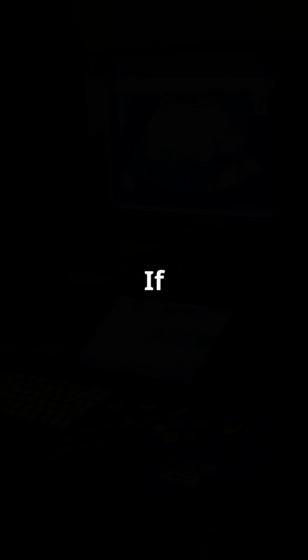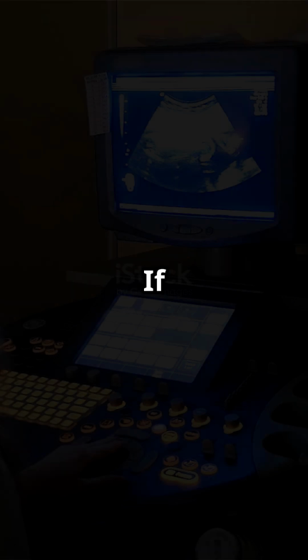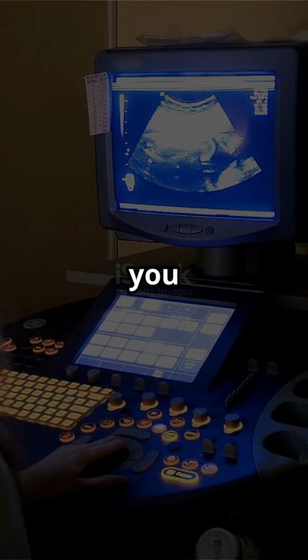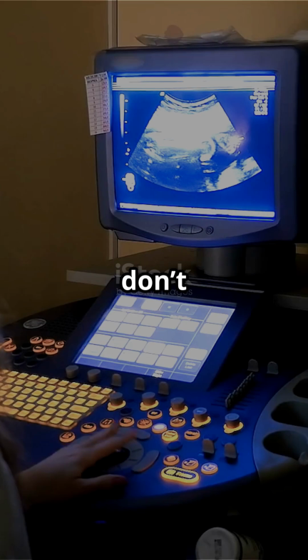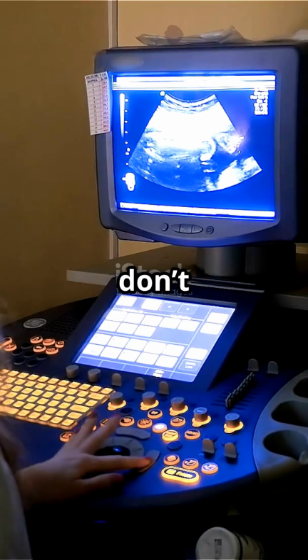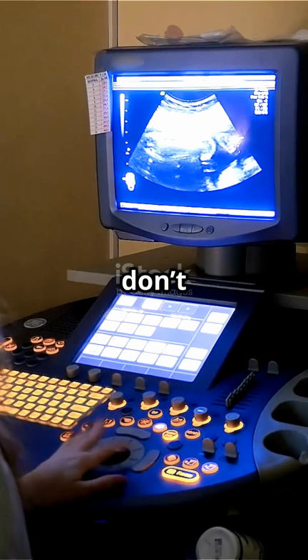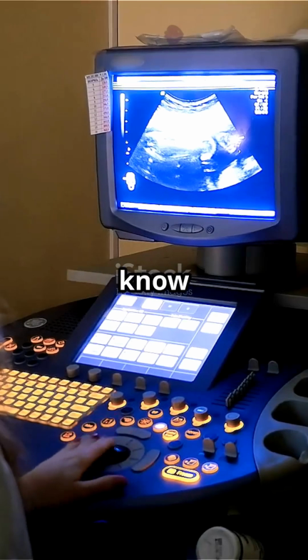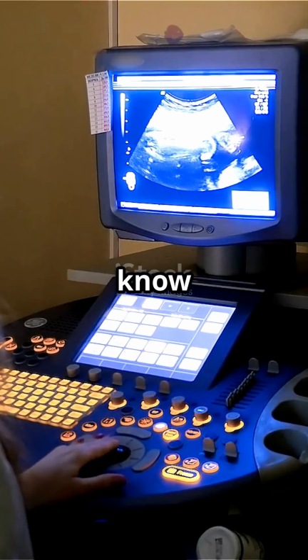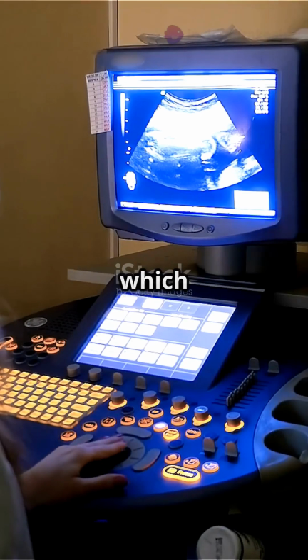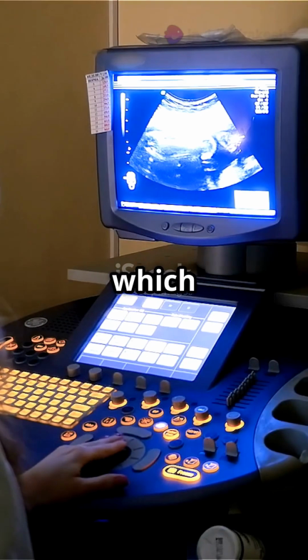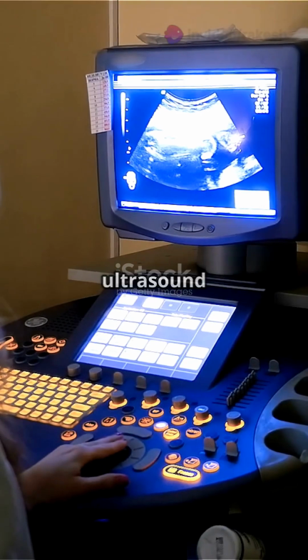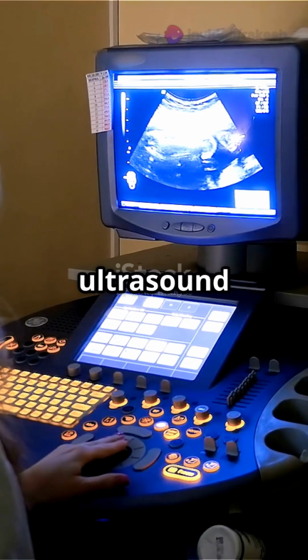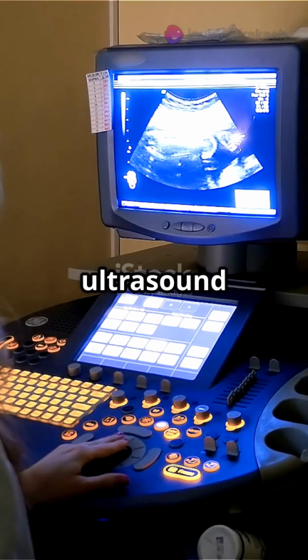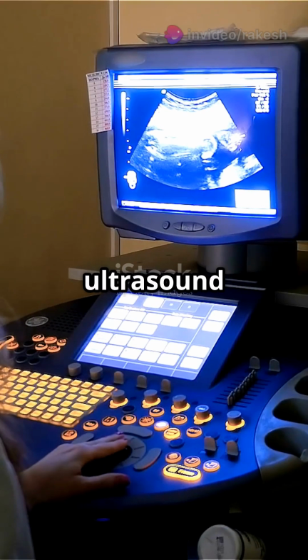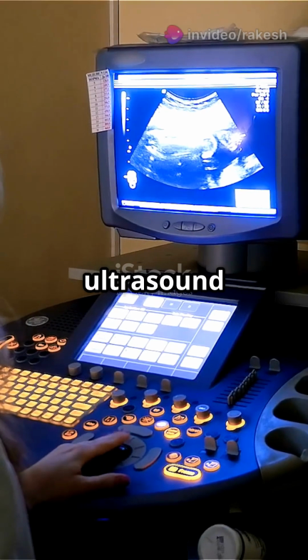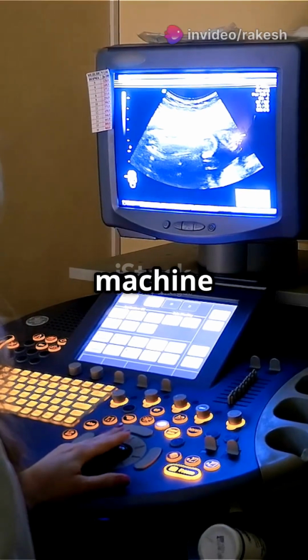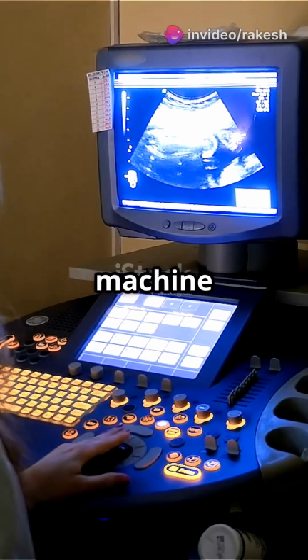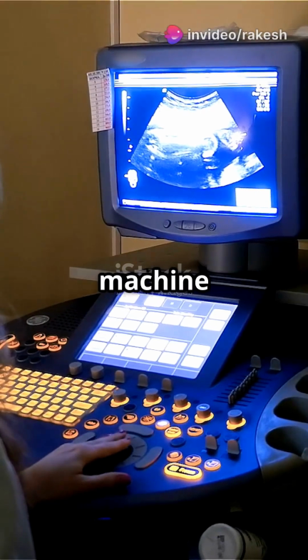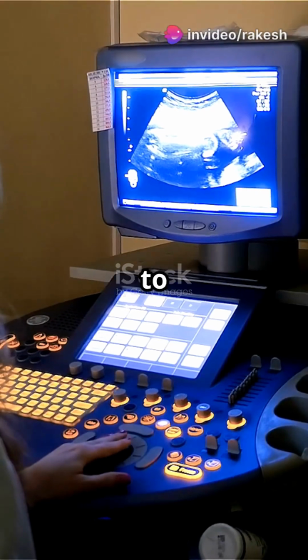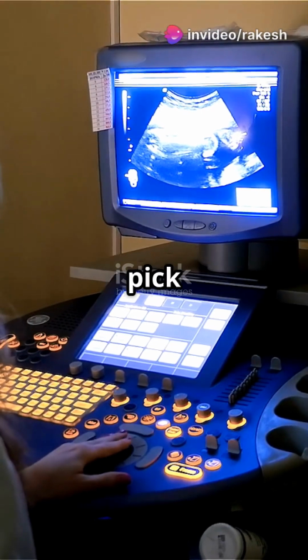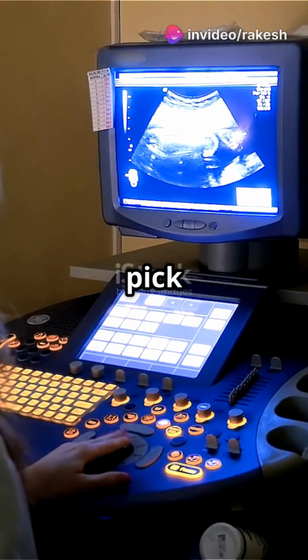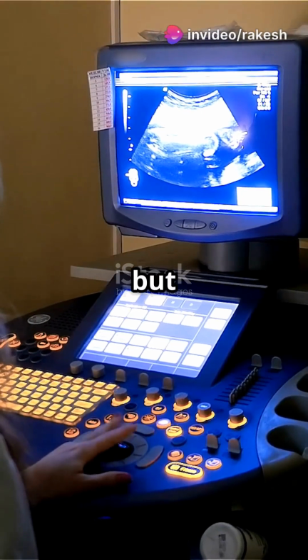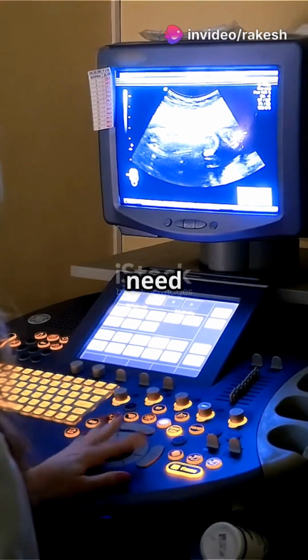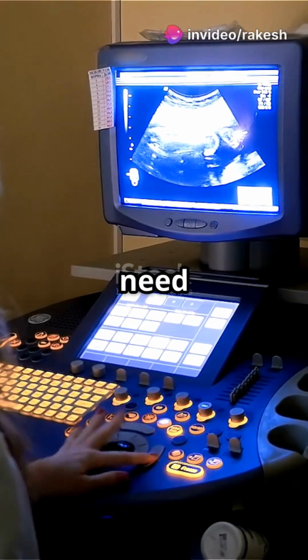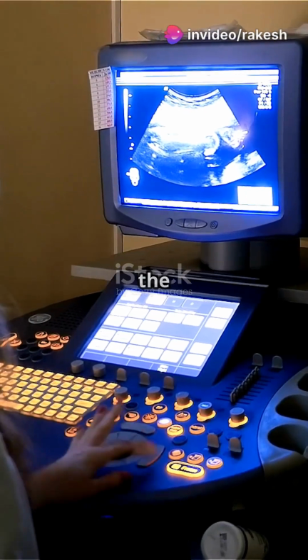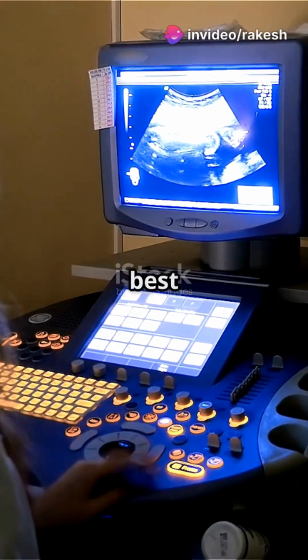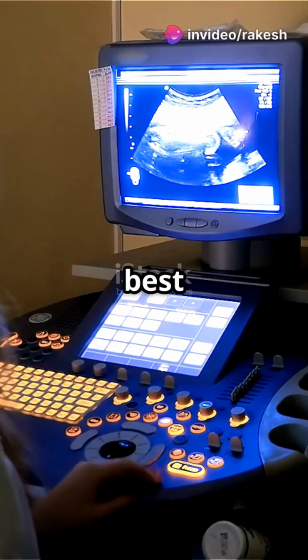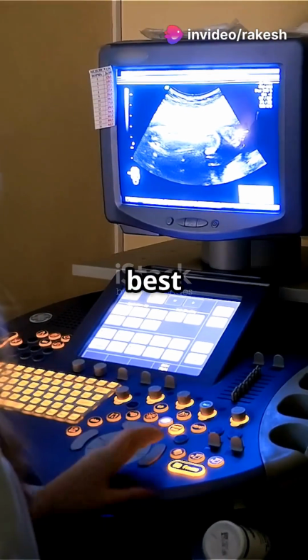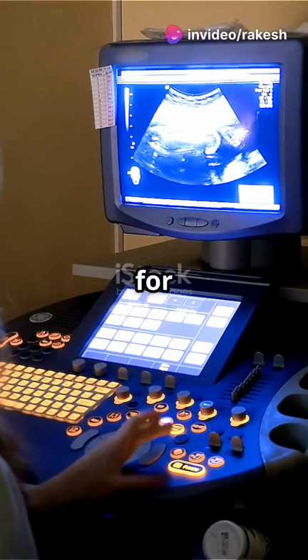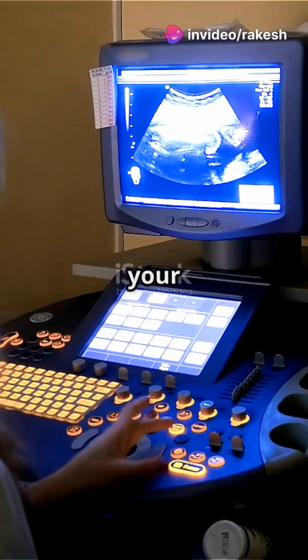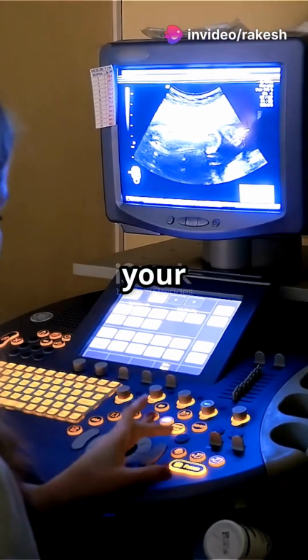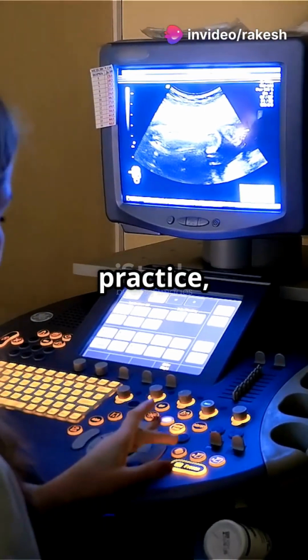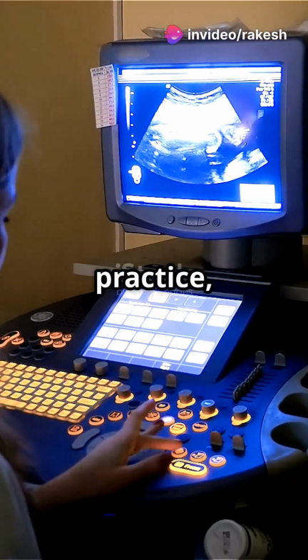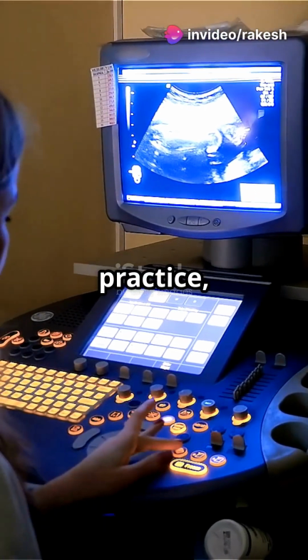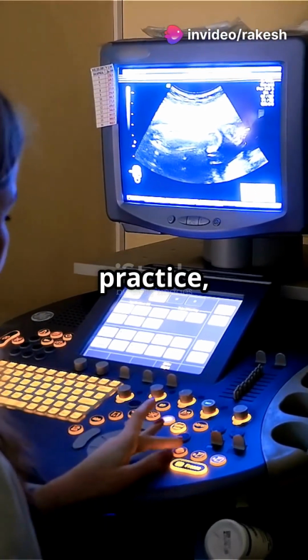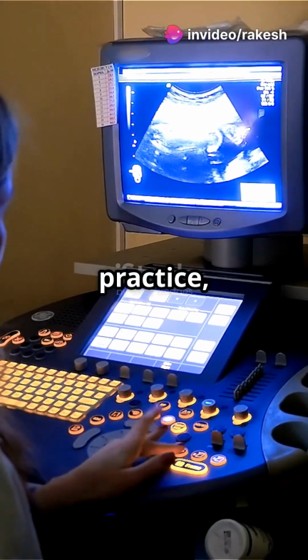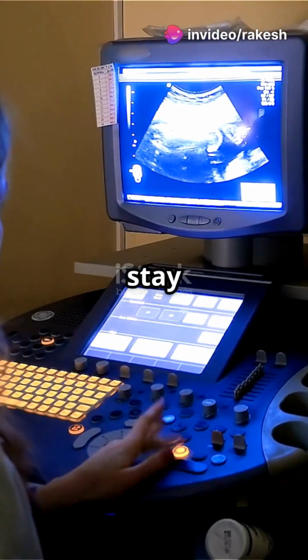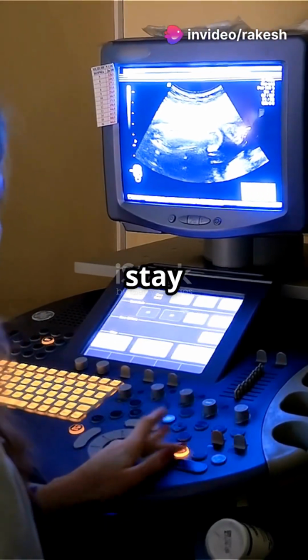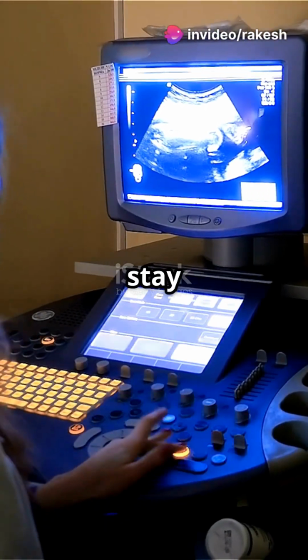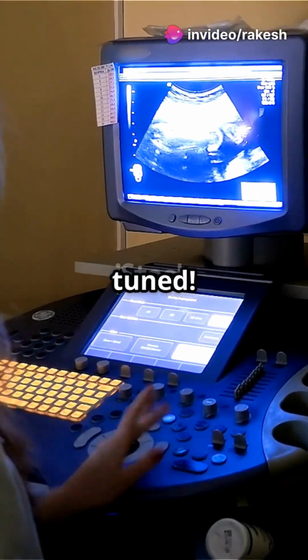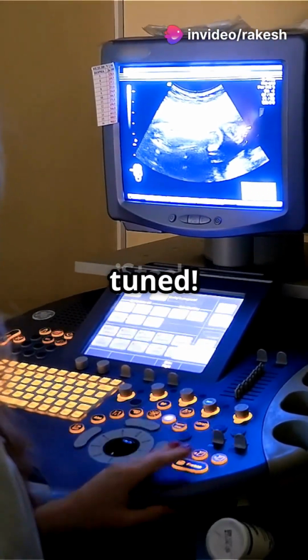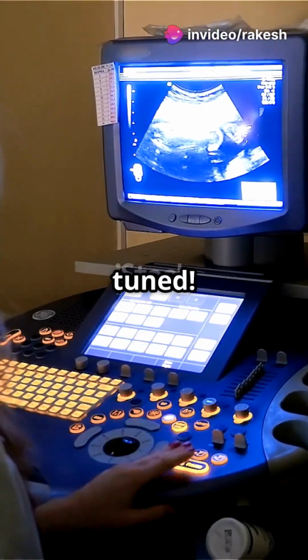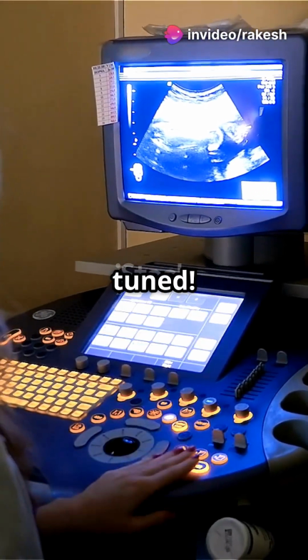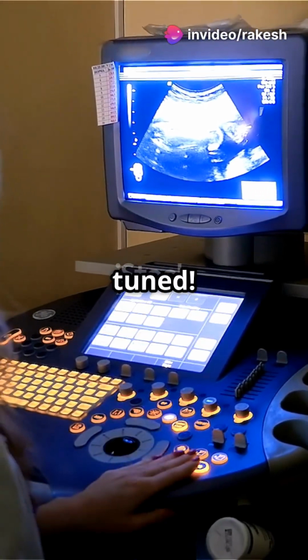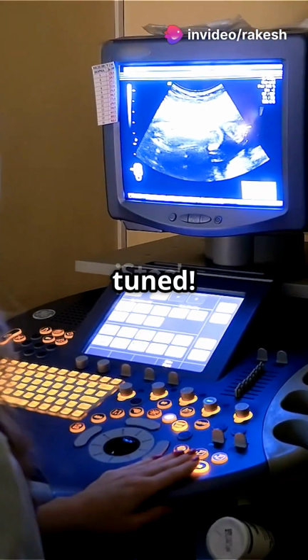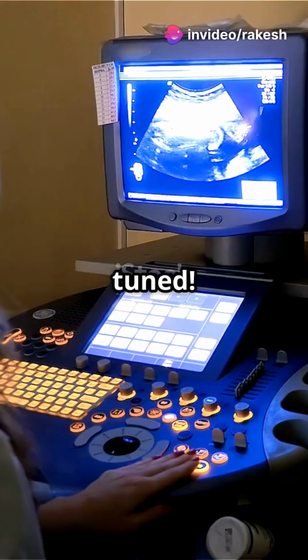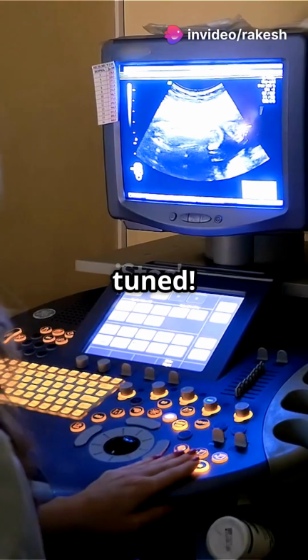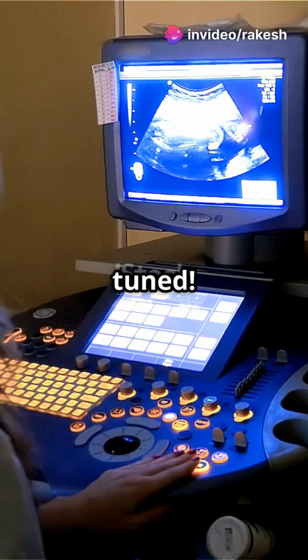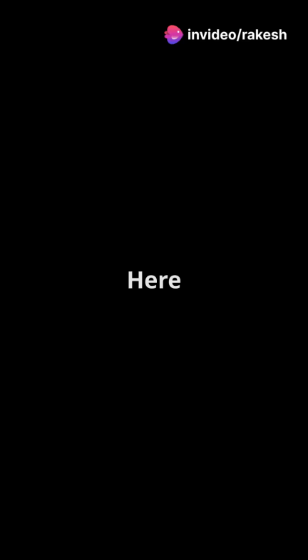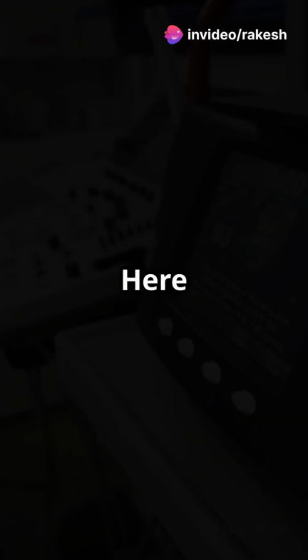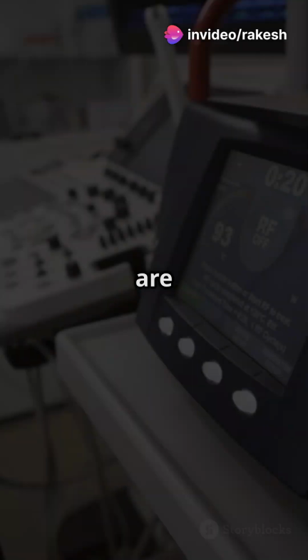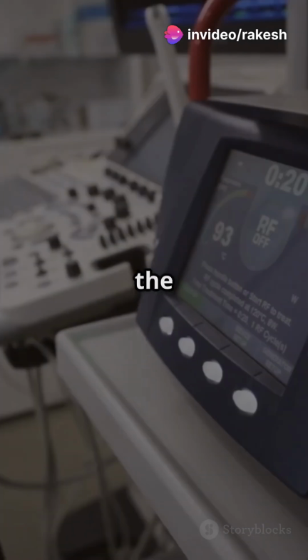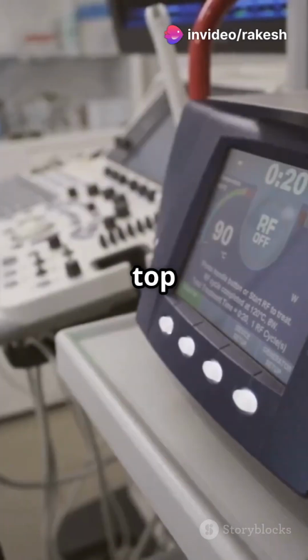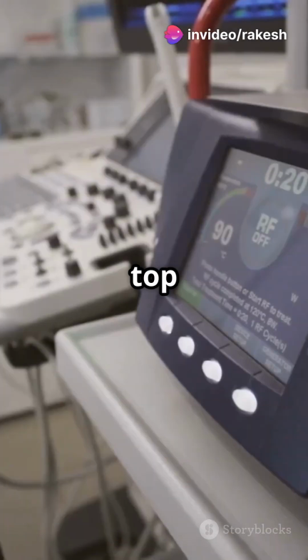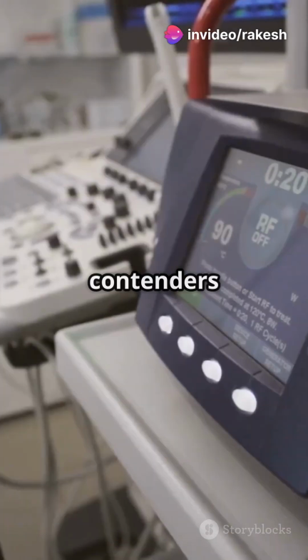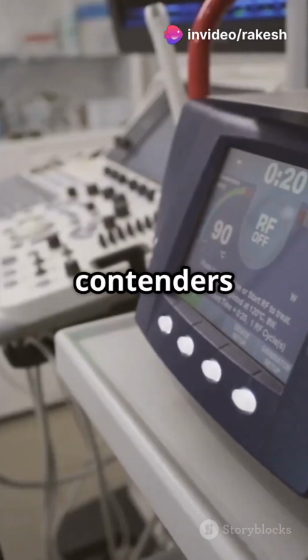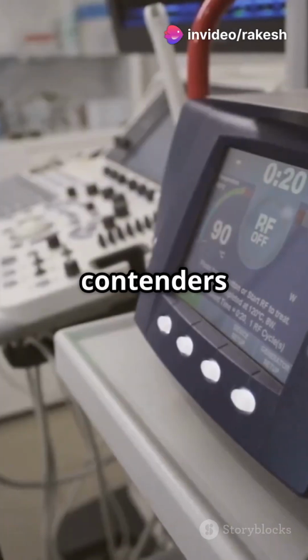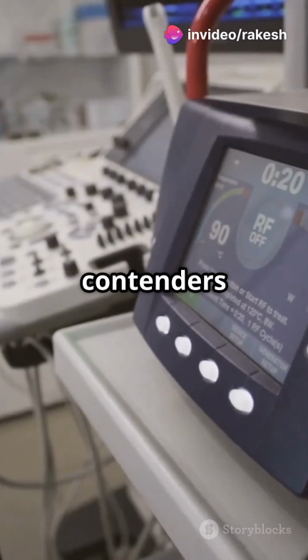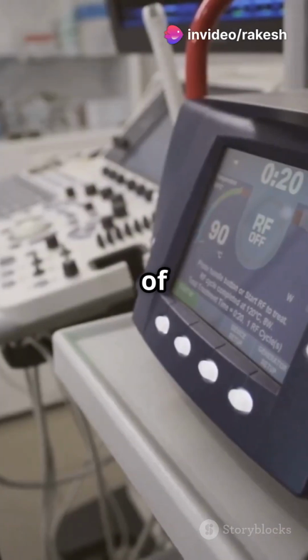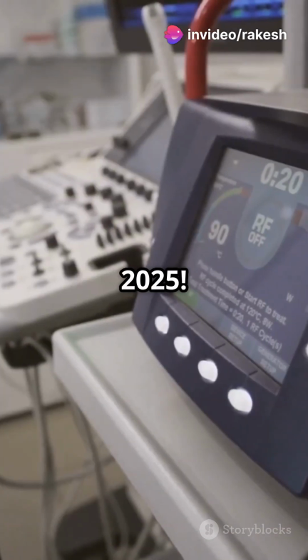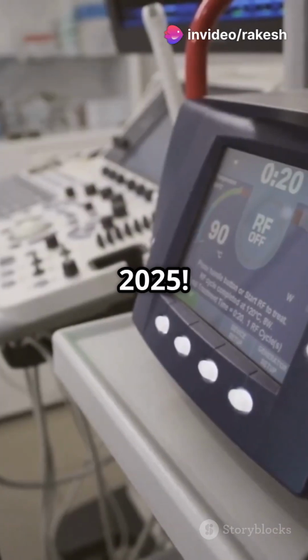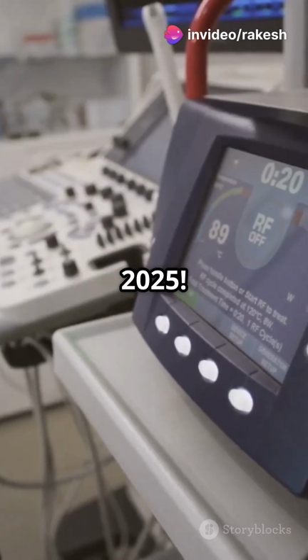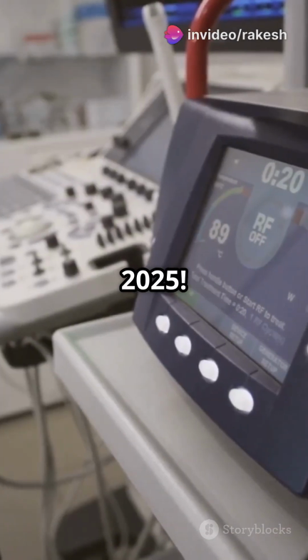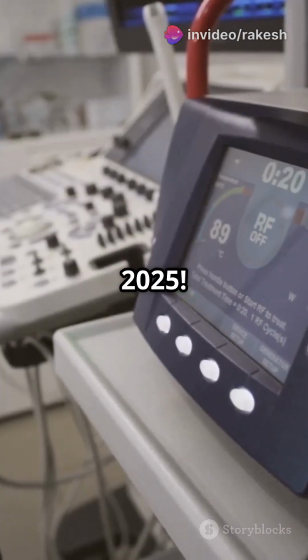If you don't know which ultrasound machine to pick but need the best for your practice, stay tuned. Here are the top contenders of 2025.